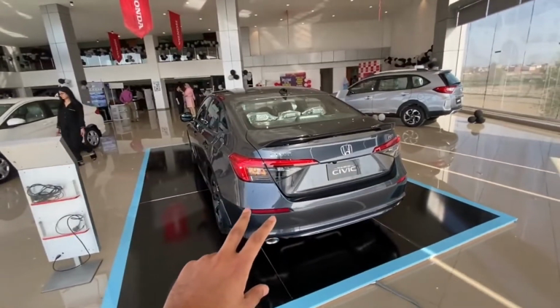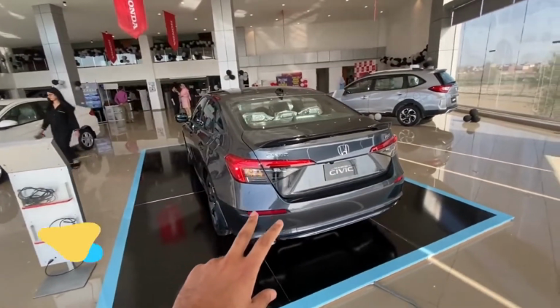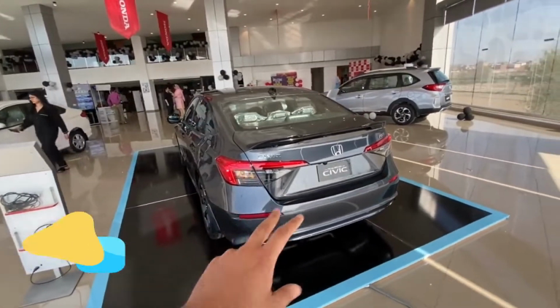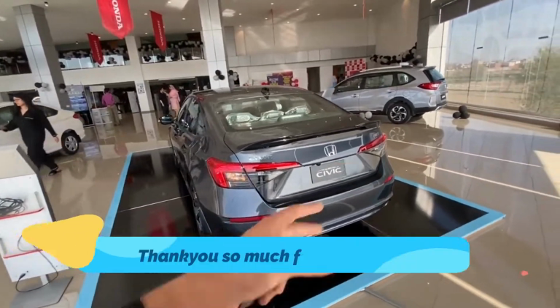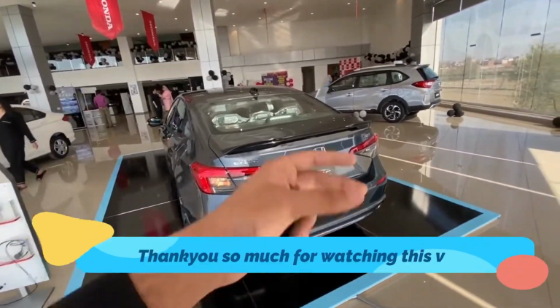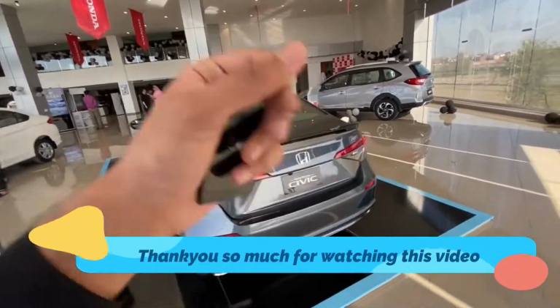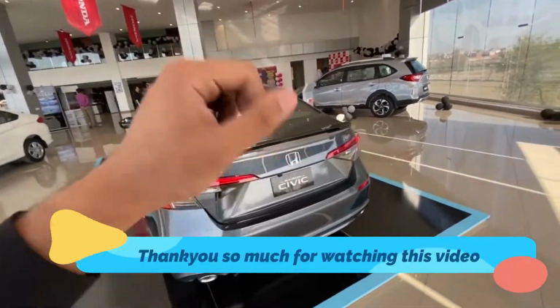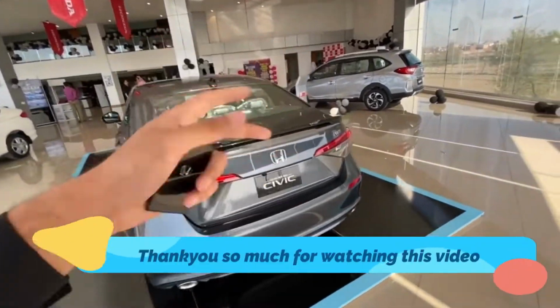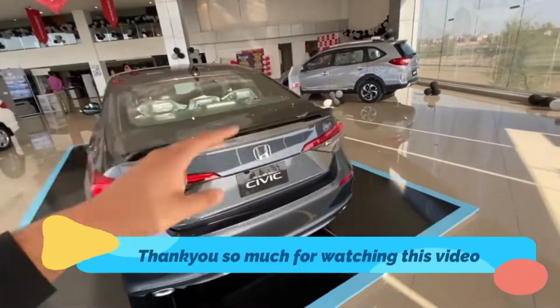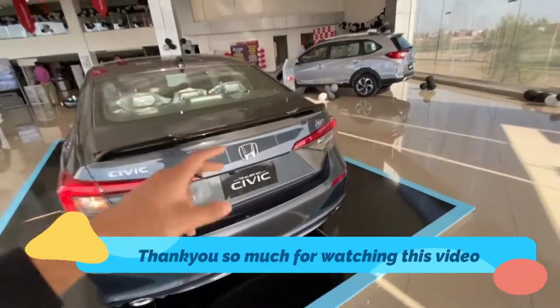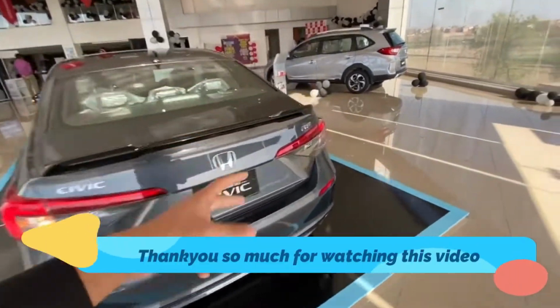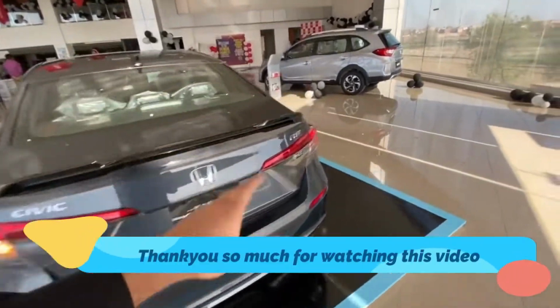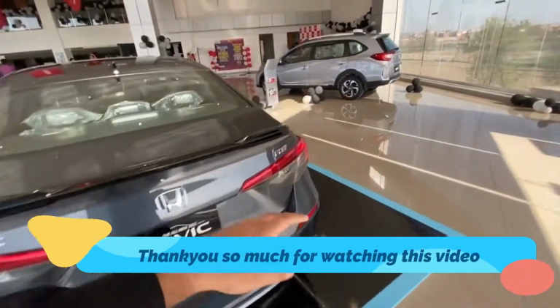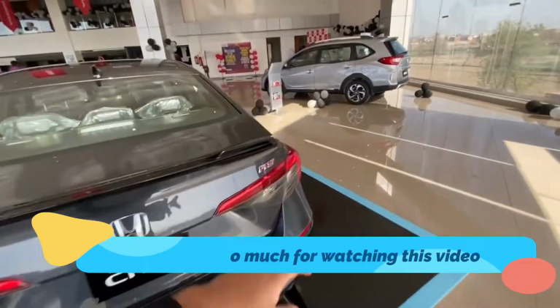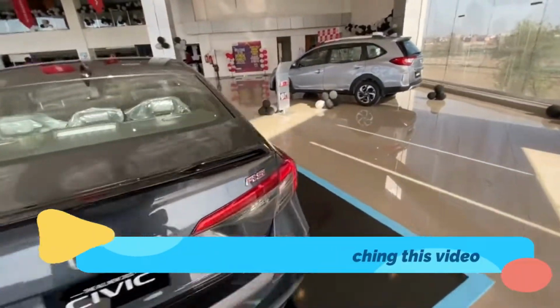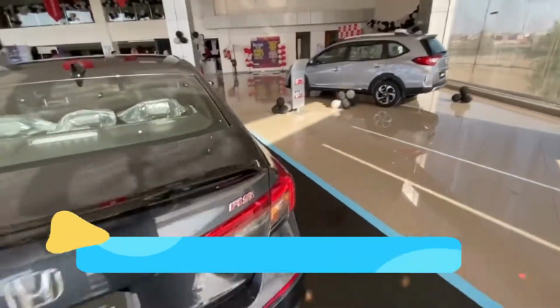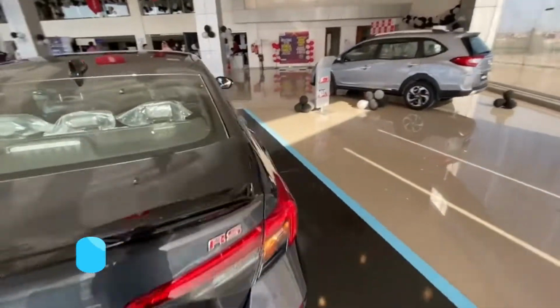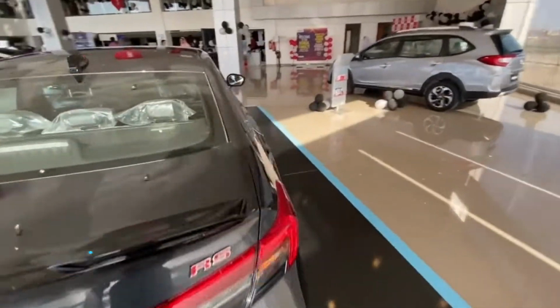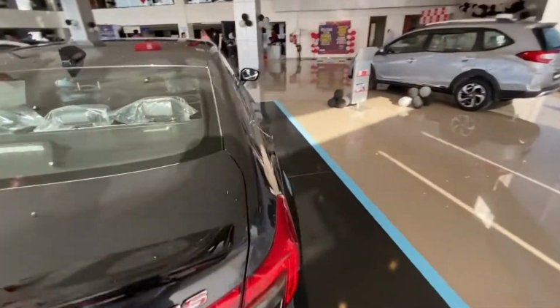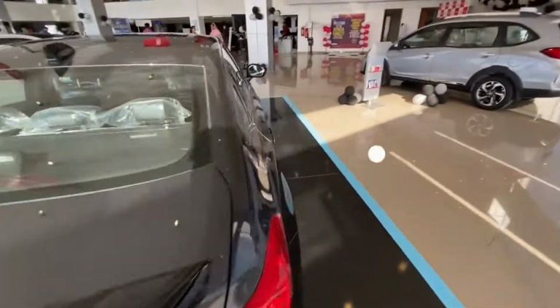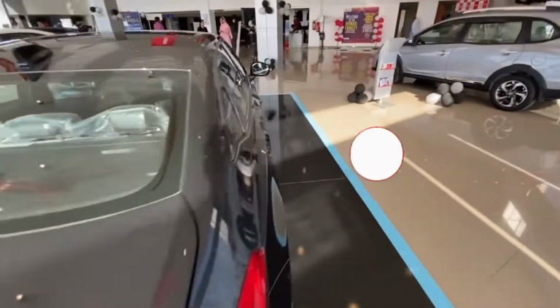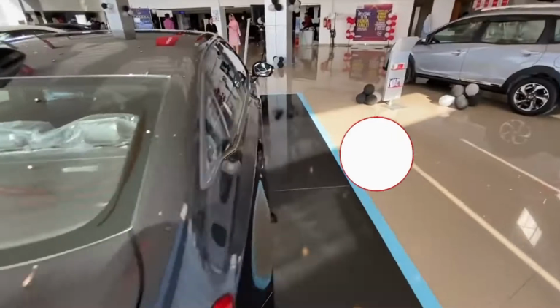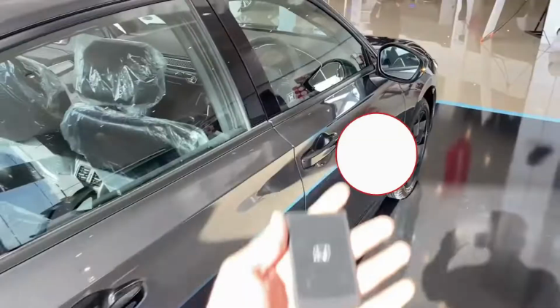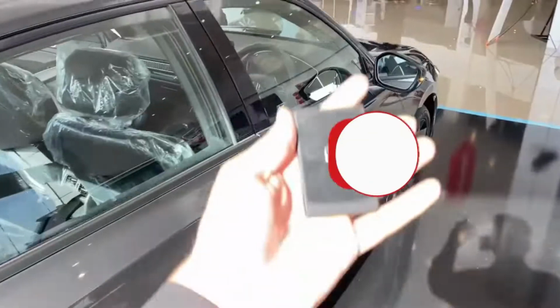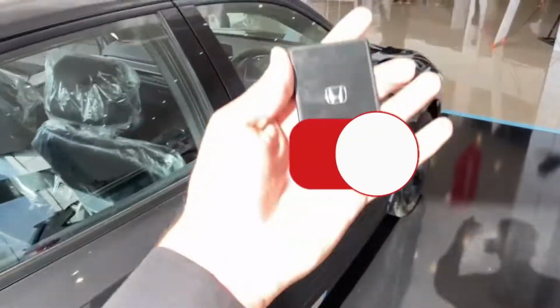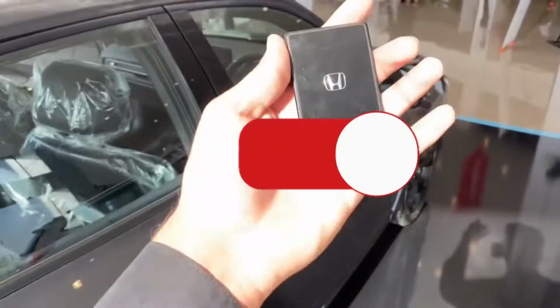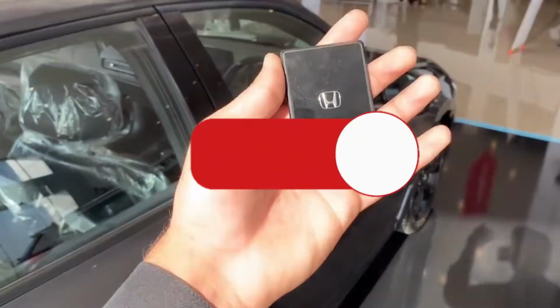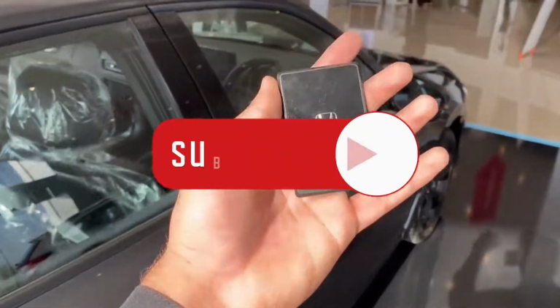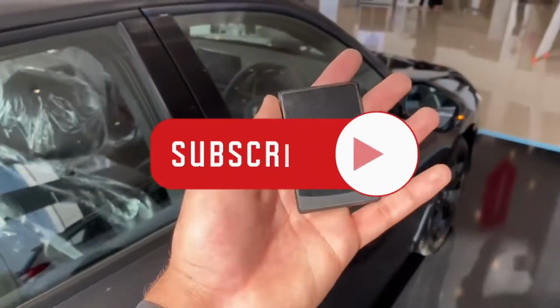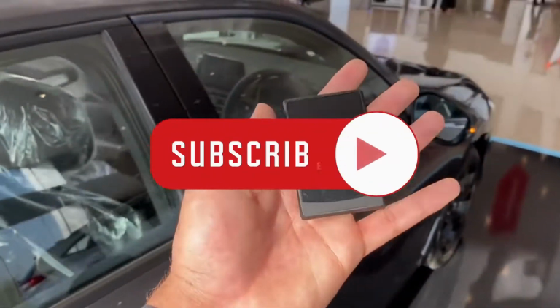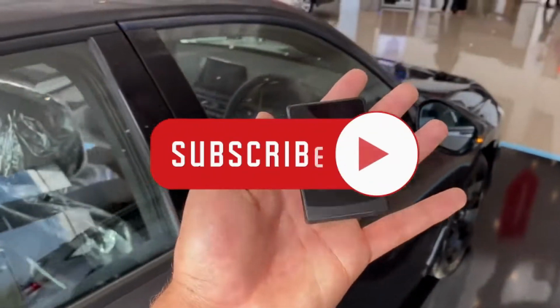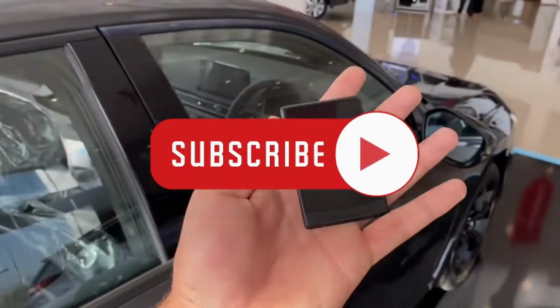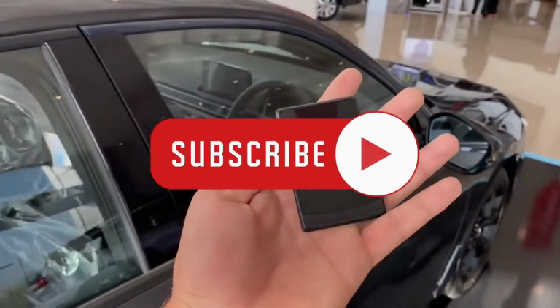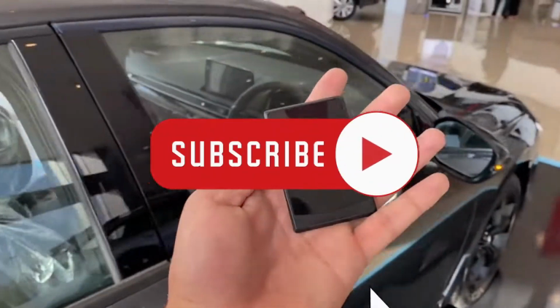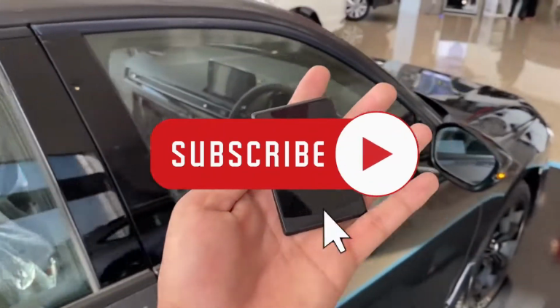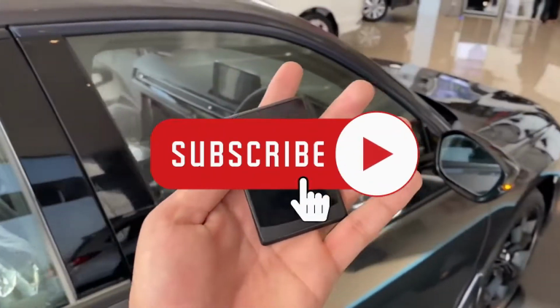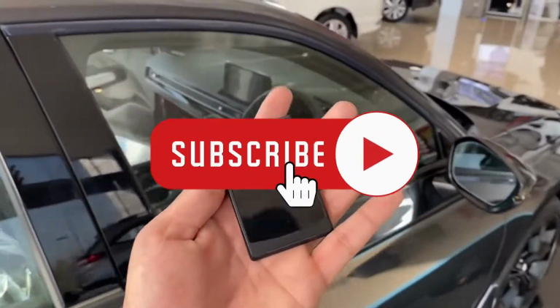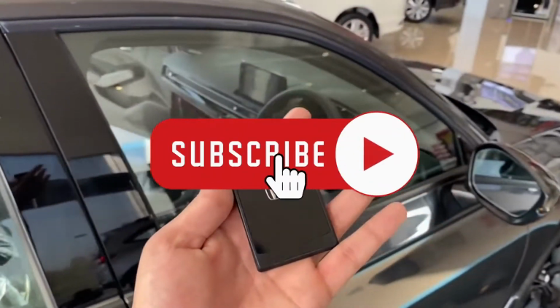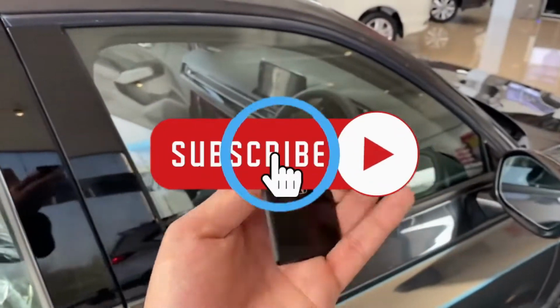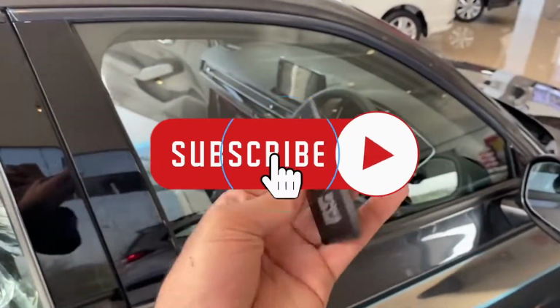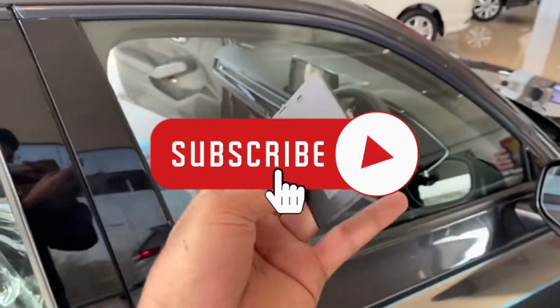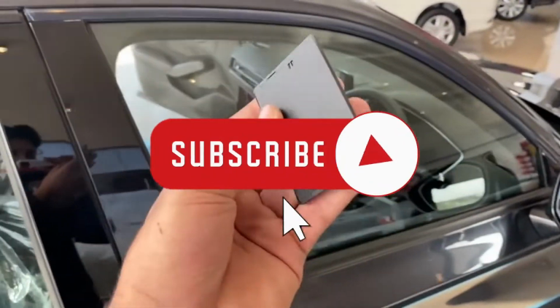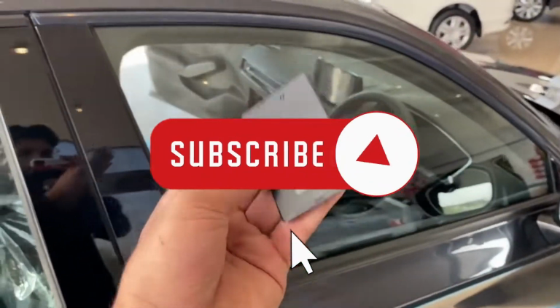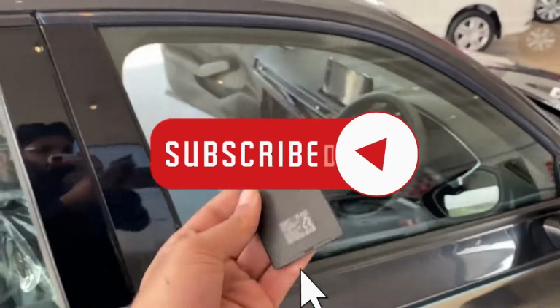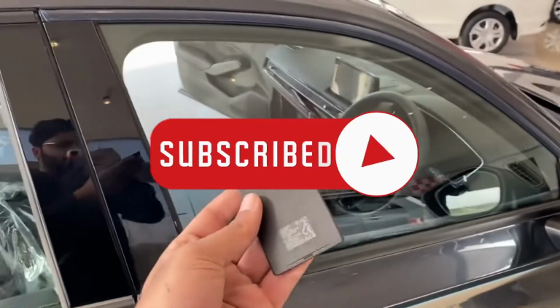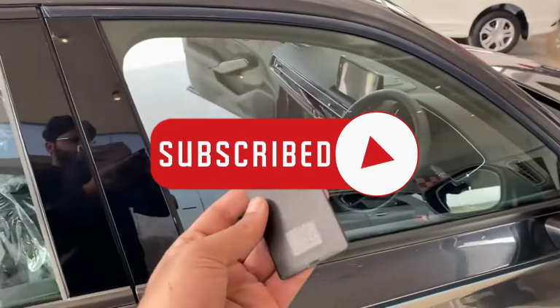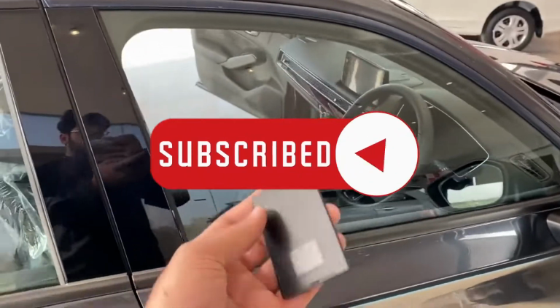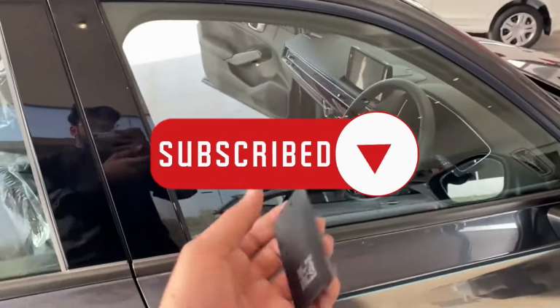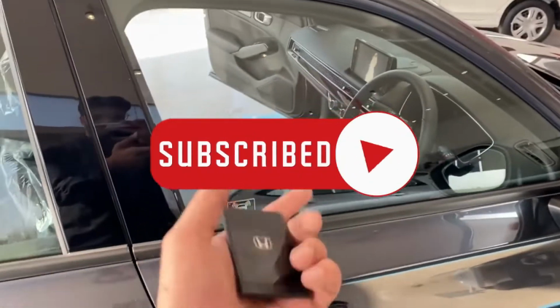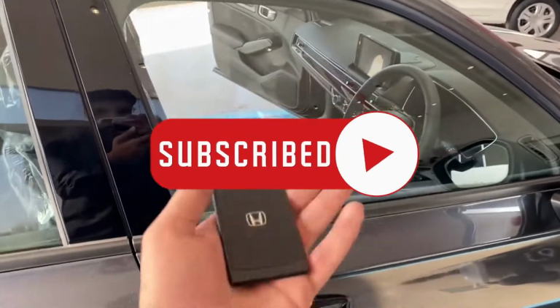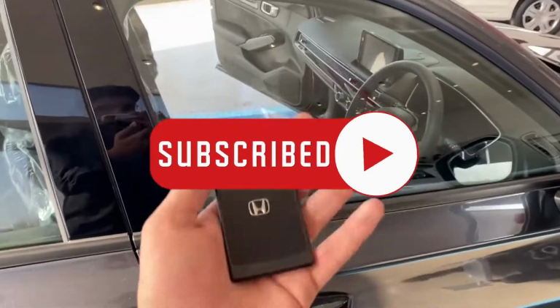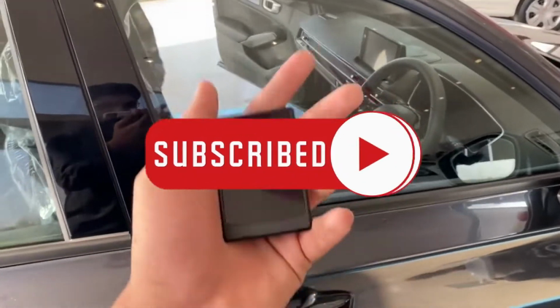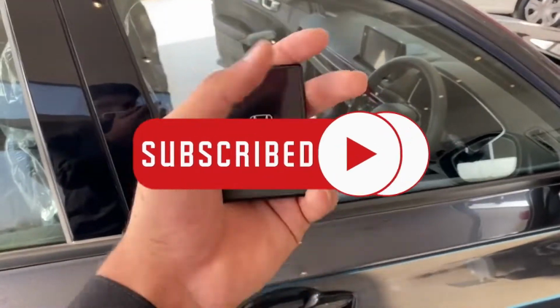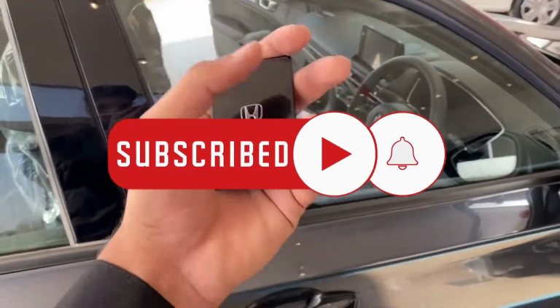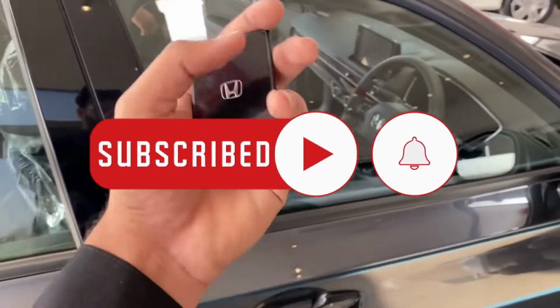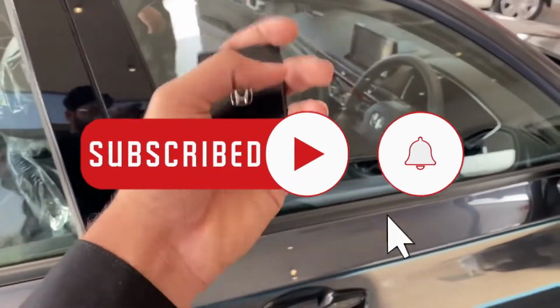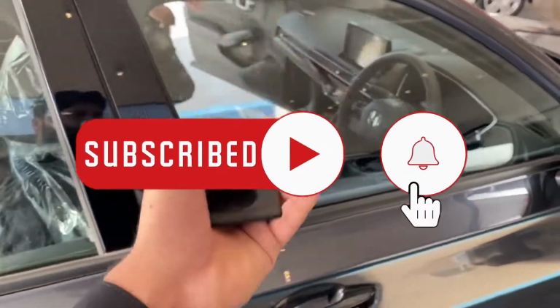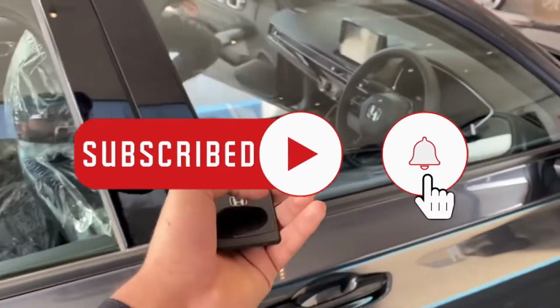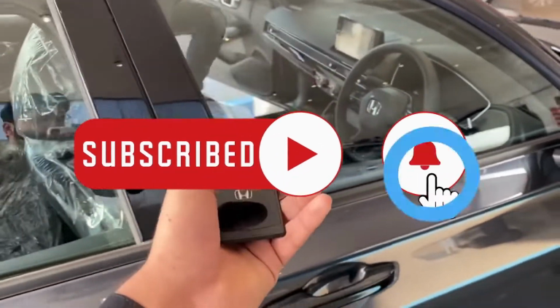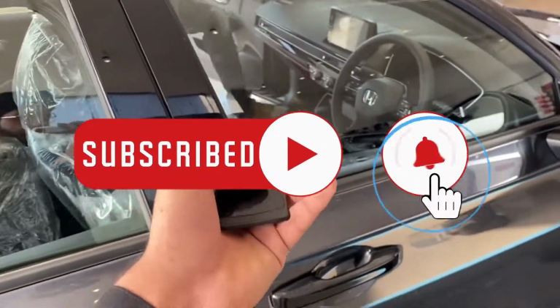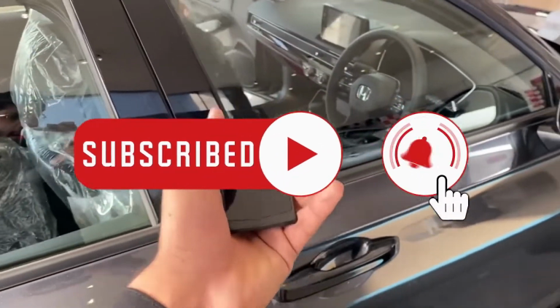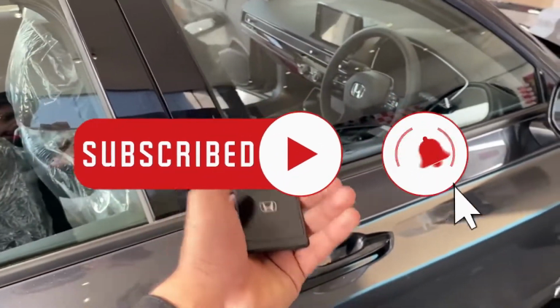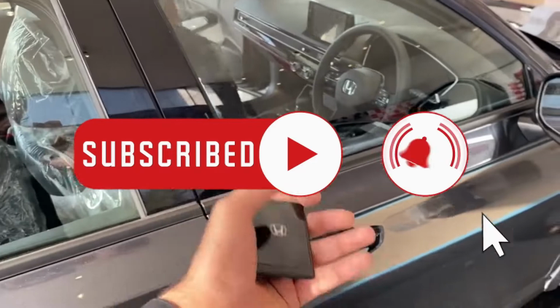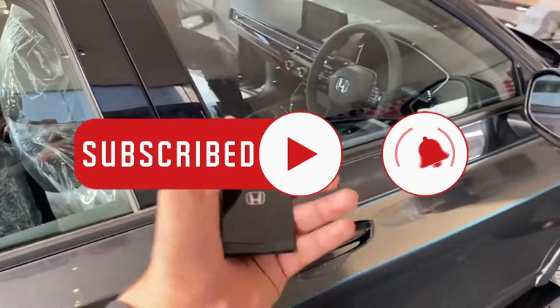Thank you so much for watching this video. Don't forget to subscribe to the Latest Luxury Cars channel and press the bell icon for more exciting videos like this.